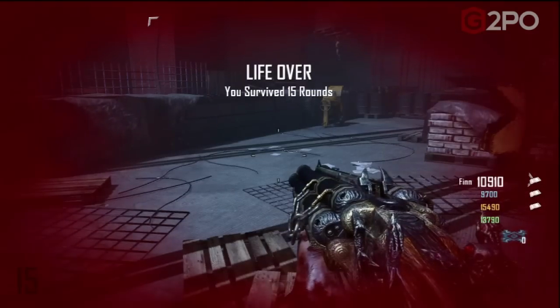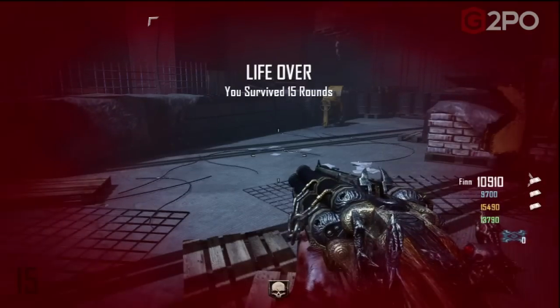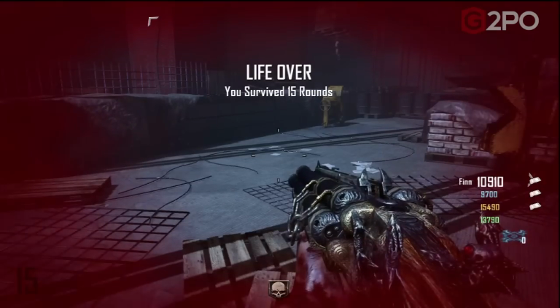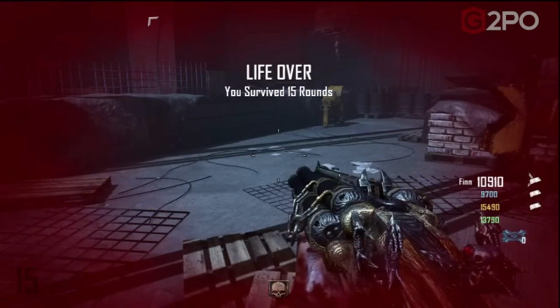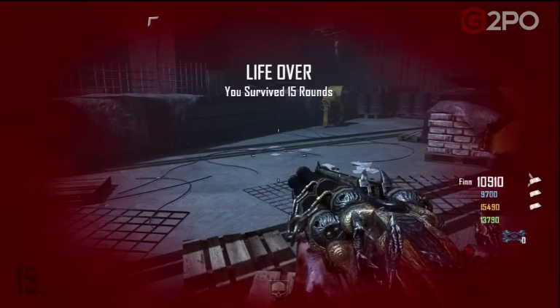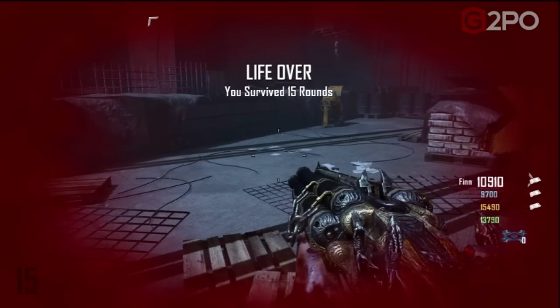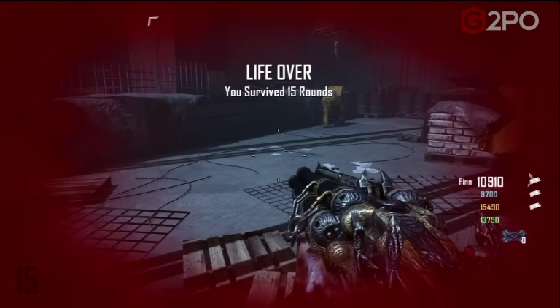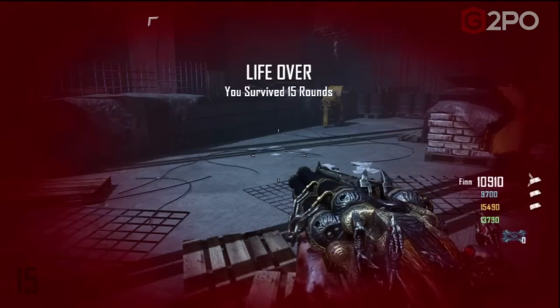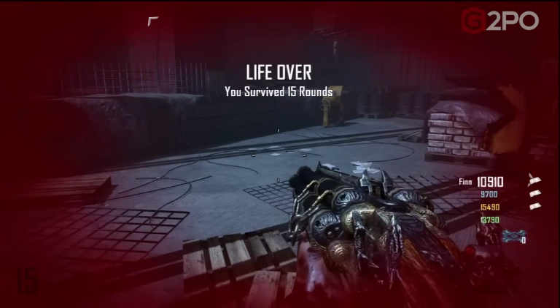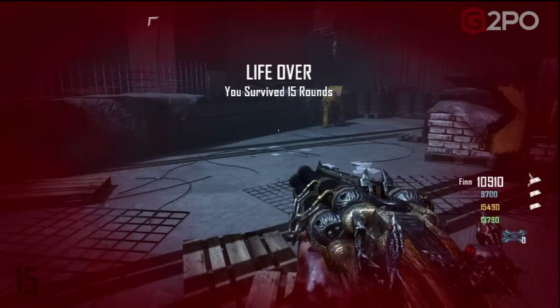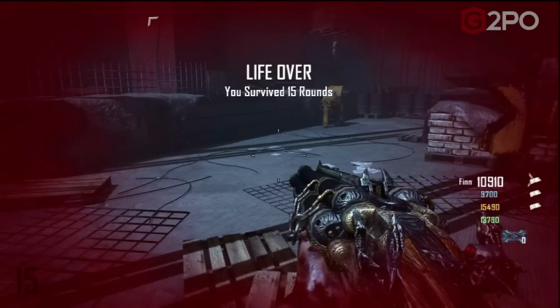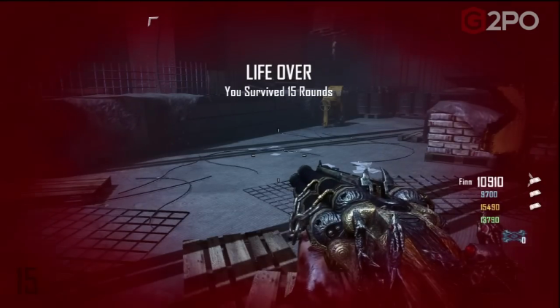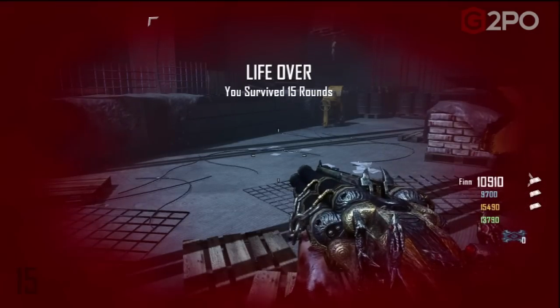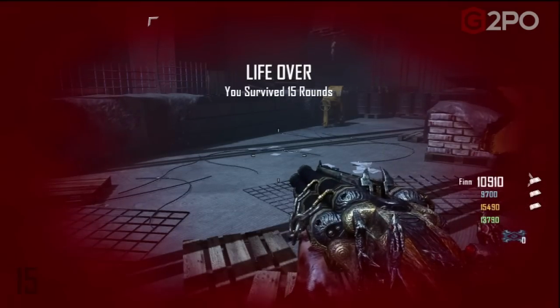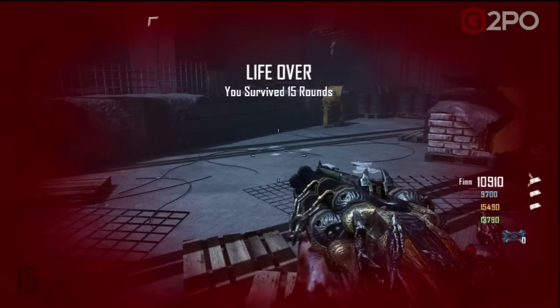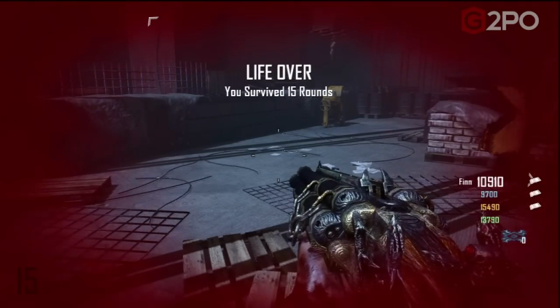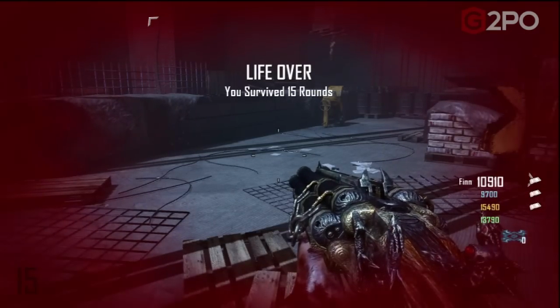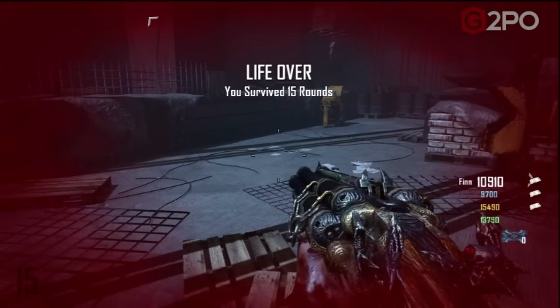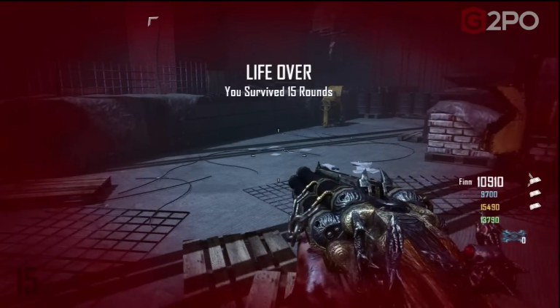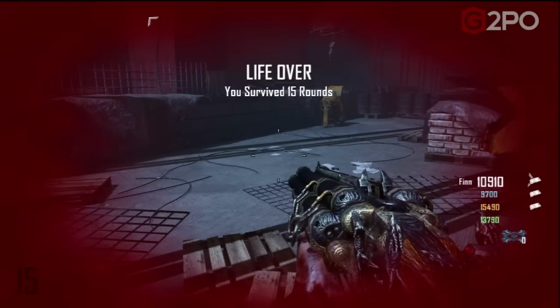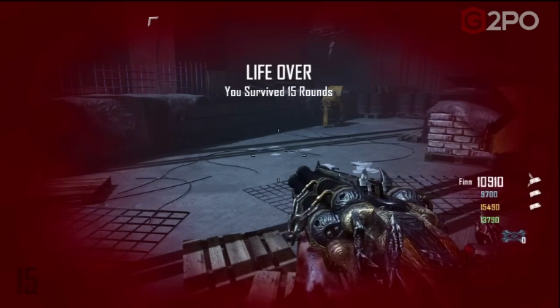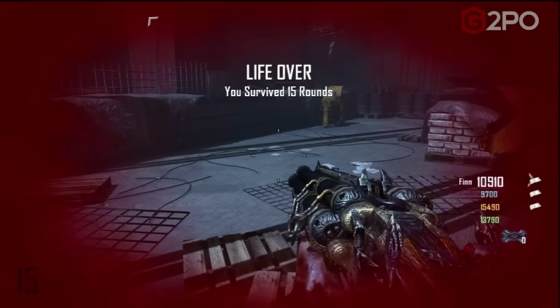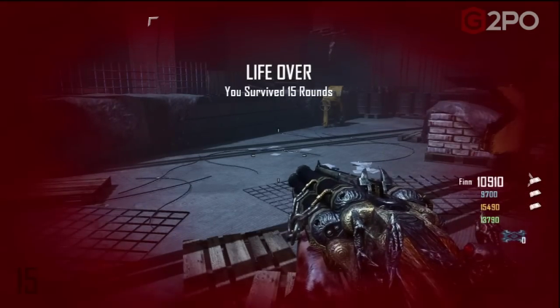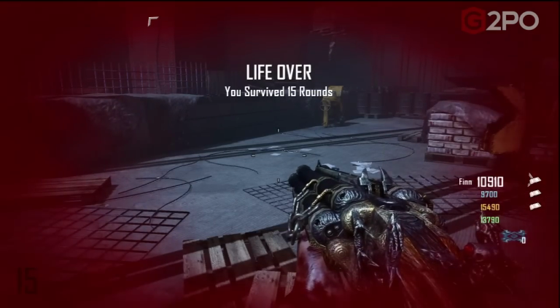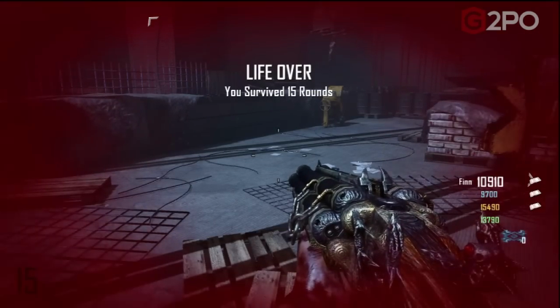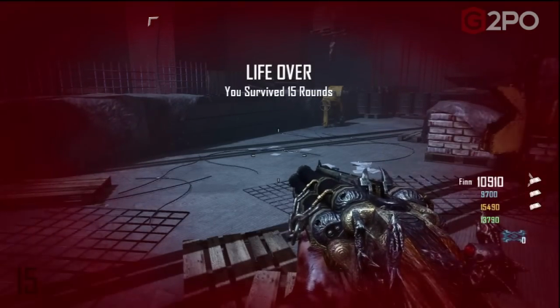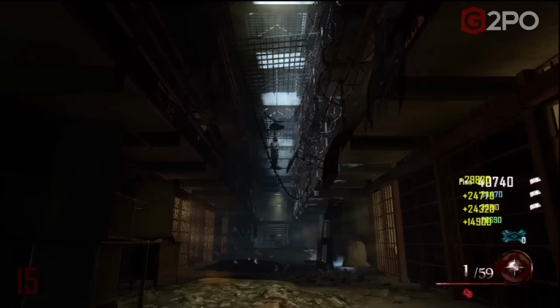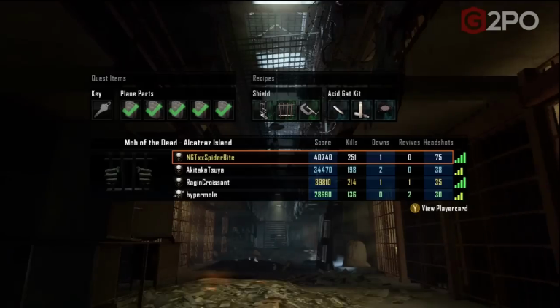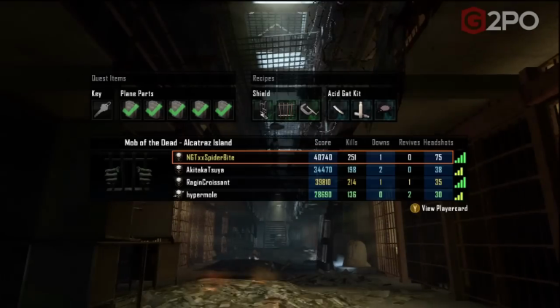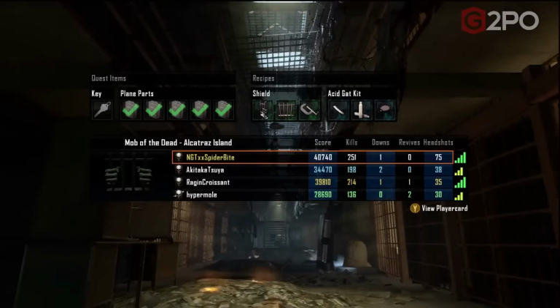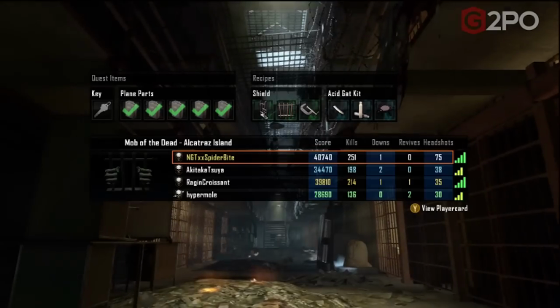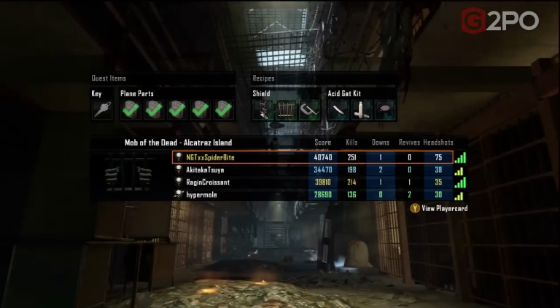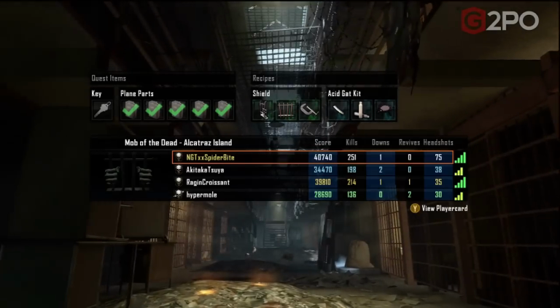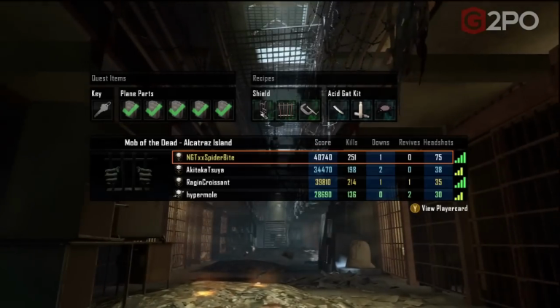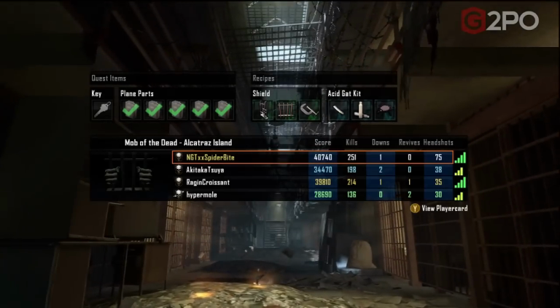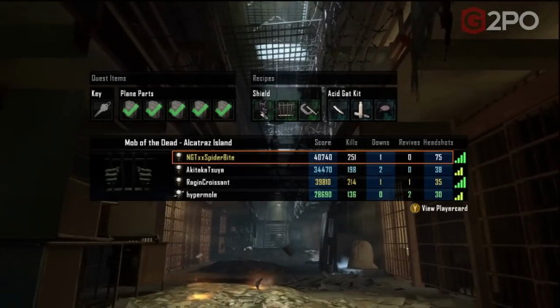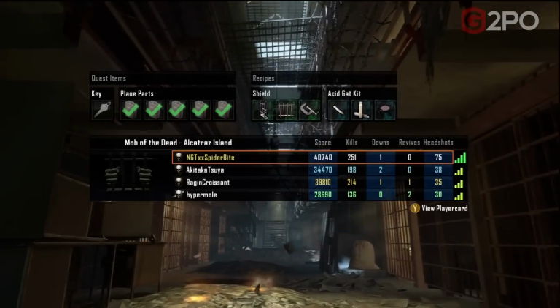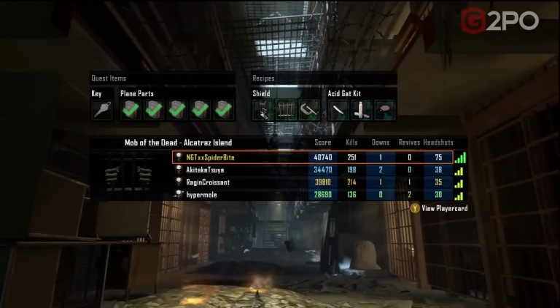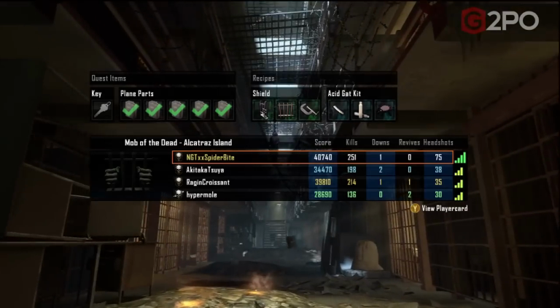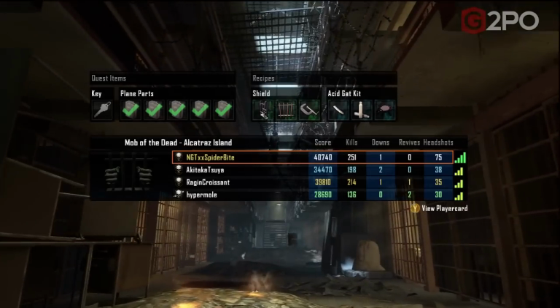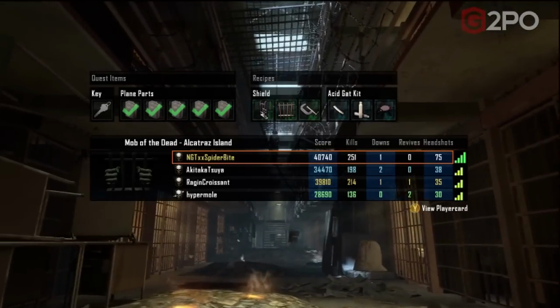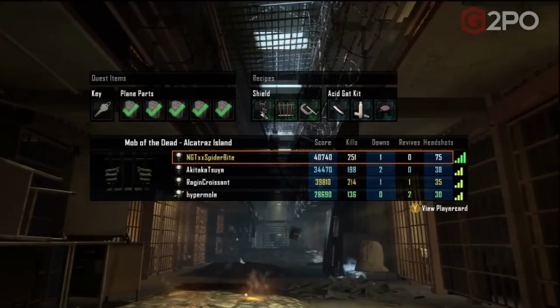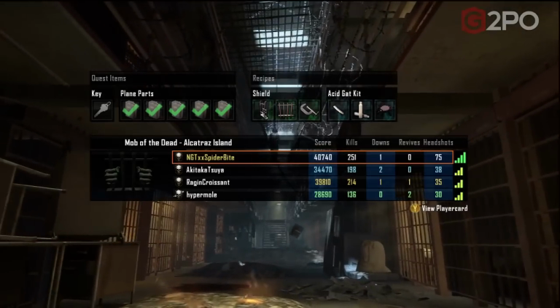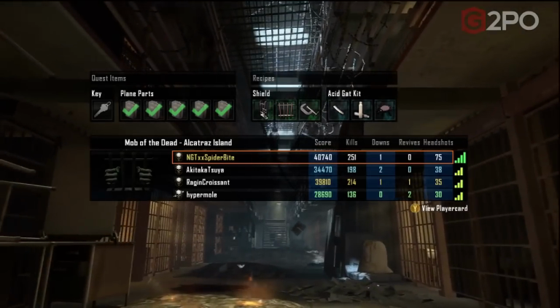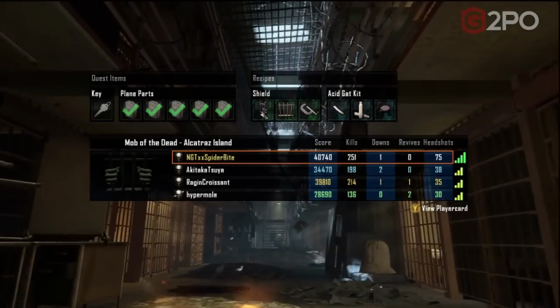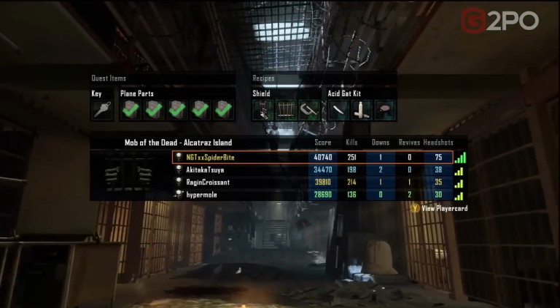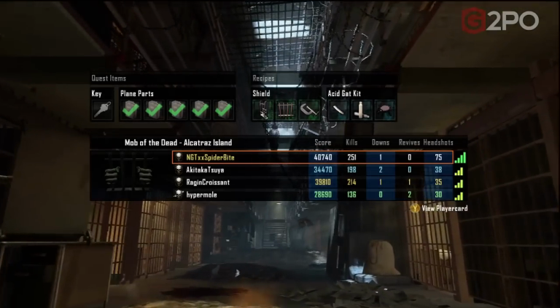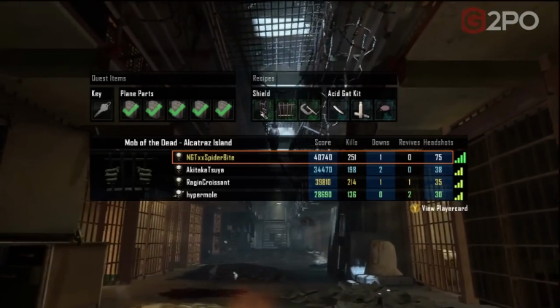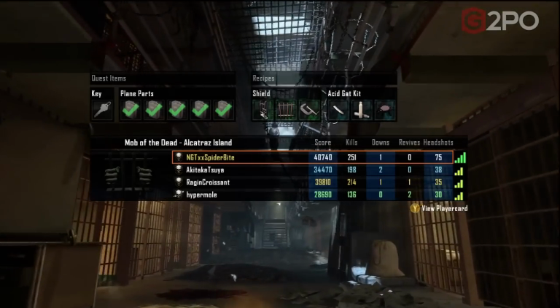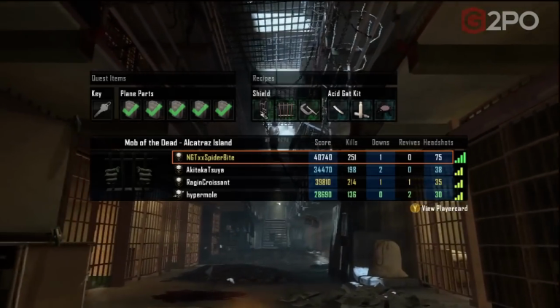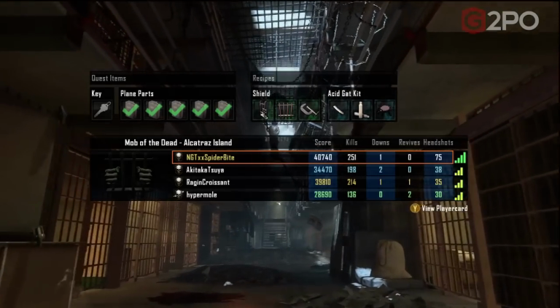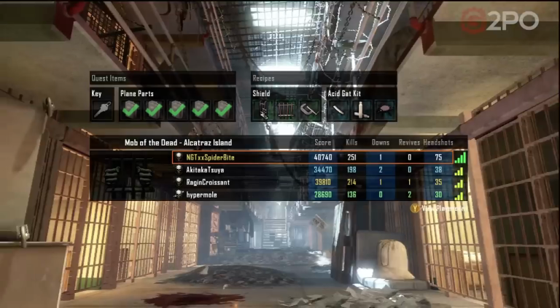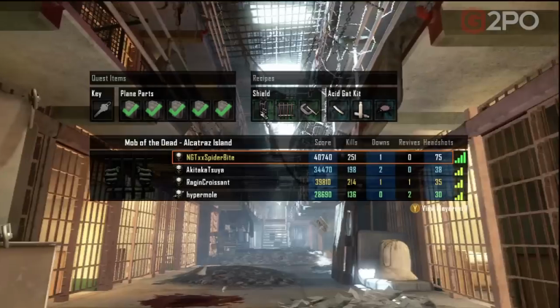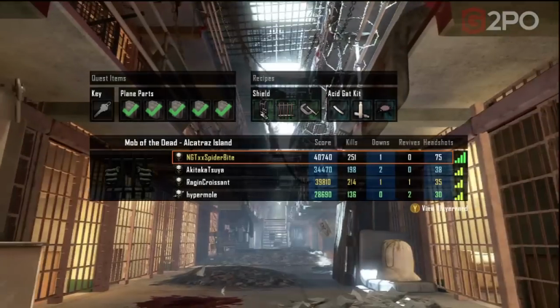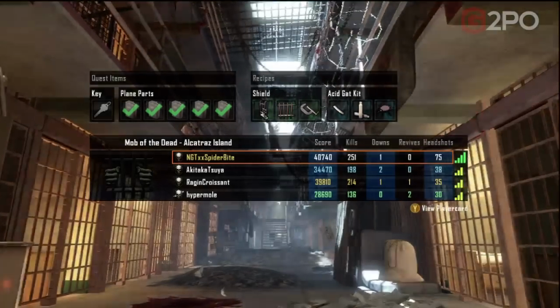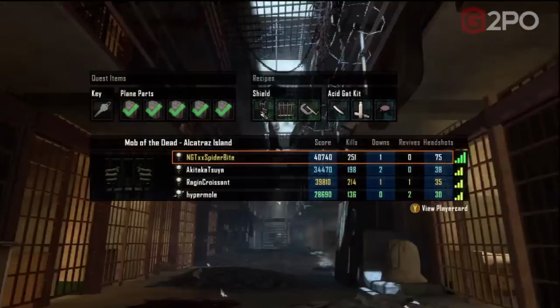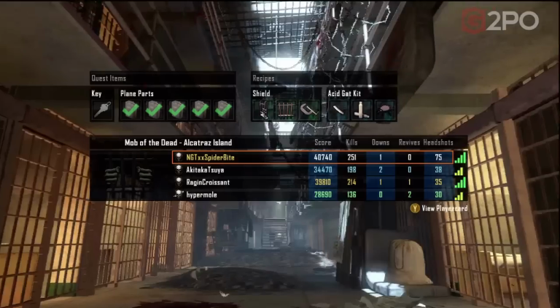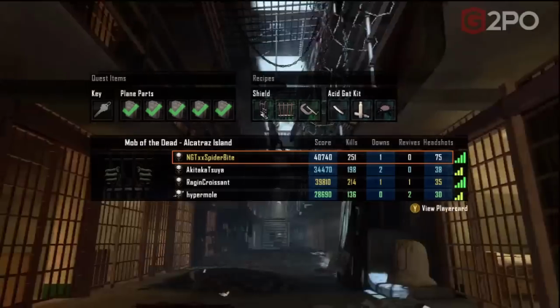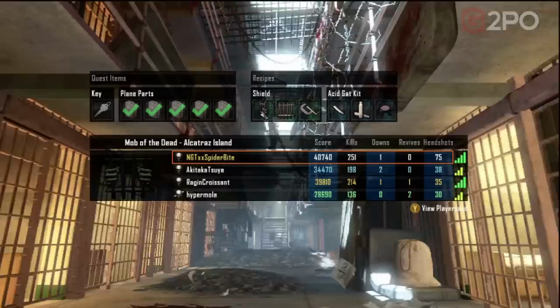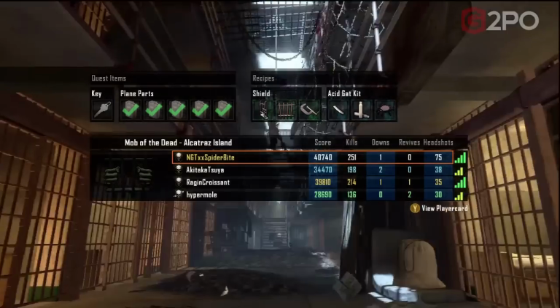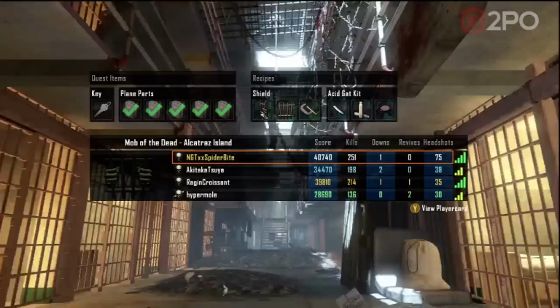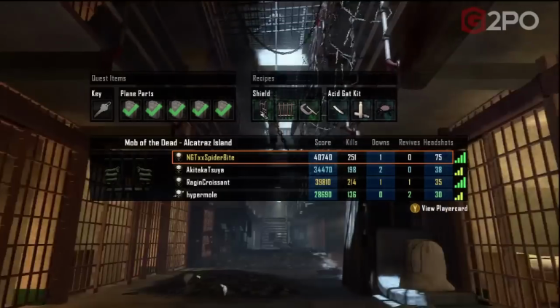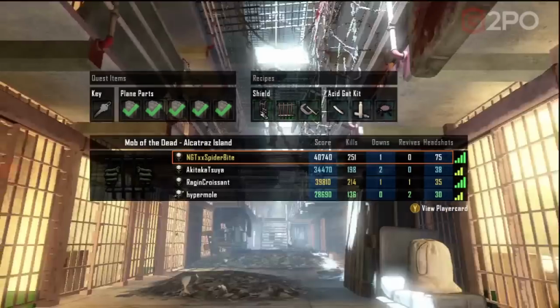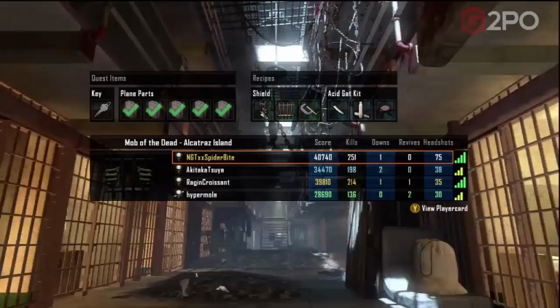You might get a different ending message depending on who wins, but it ends regardless and you get the achievement — Pop Goes the Weasel. And that is the achievement and easter egg for Mob of the Dead.